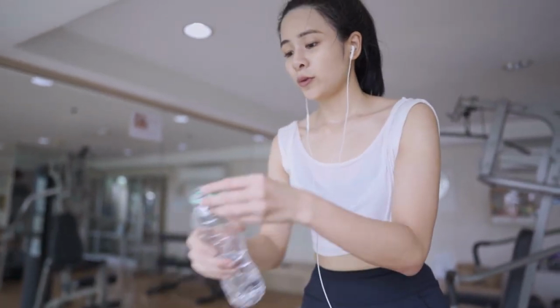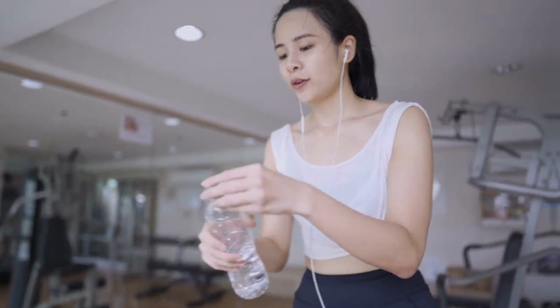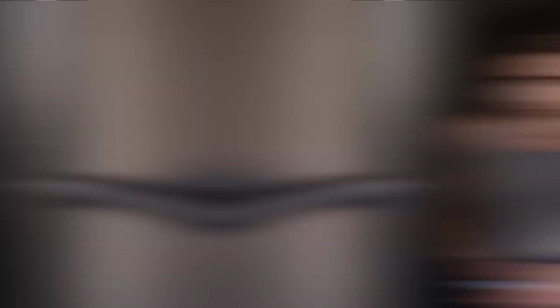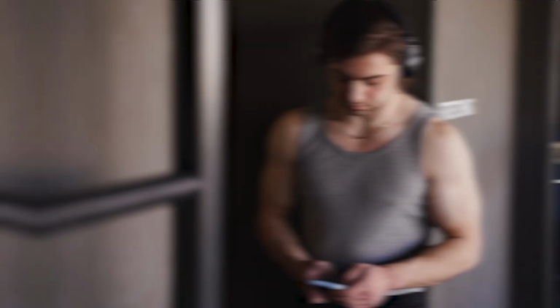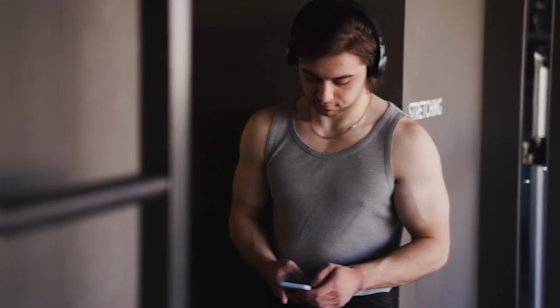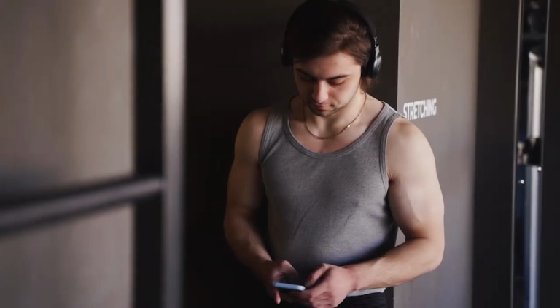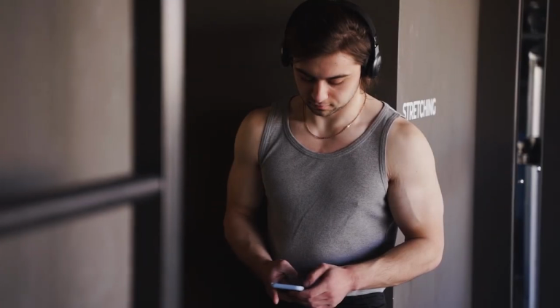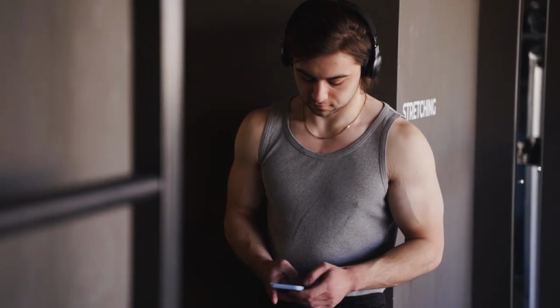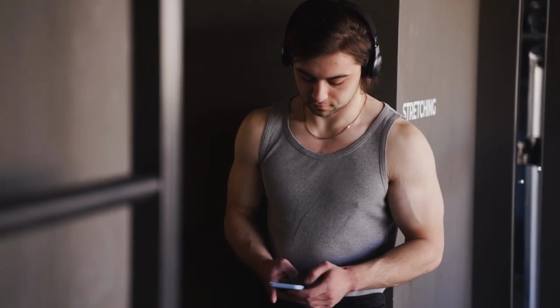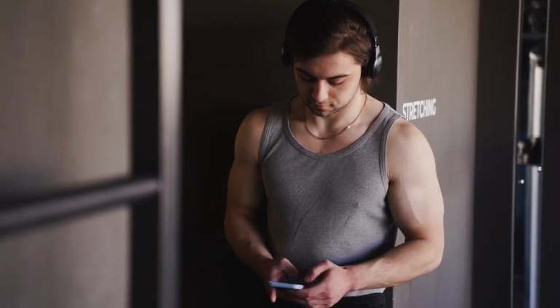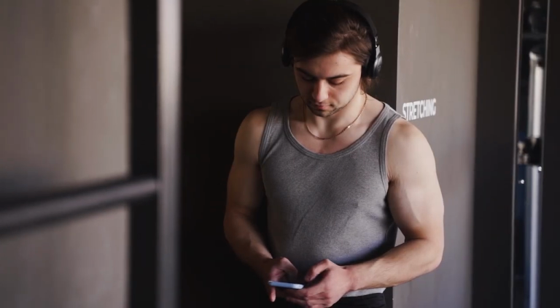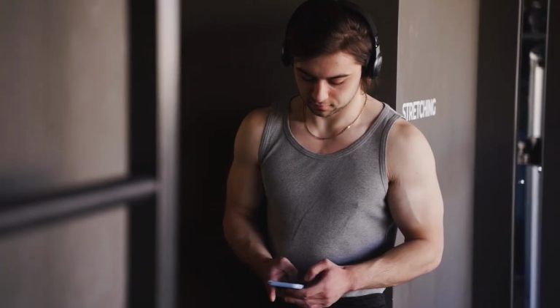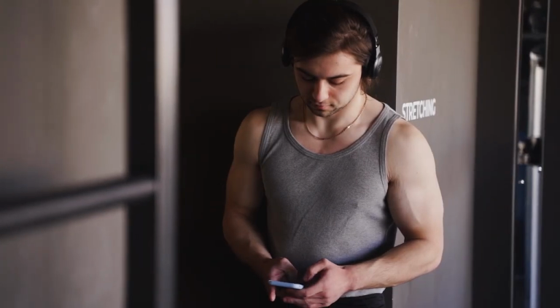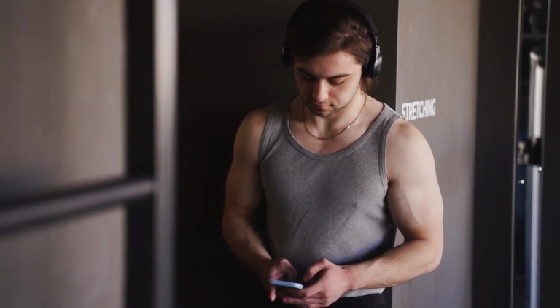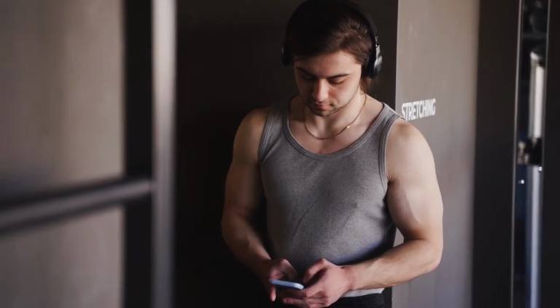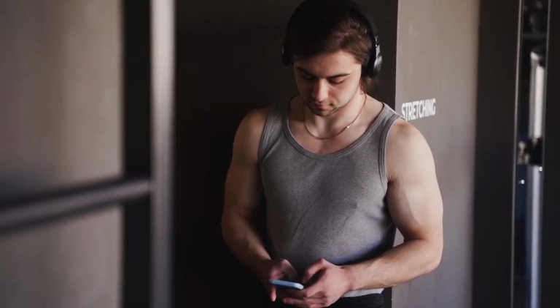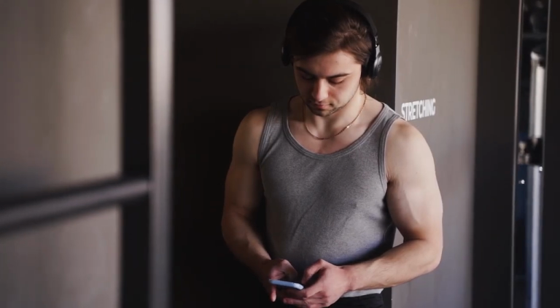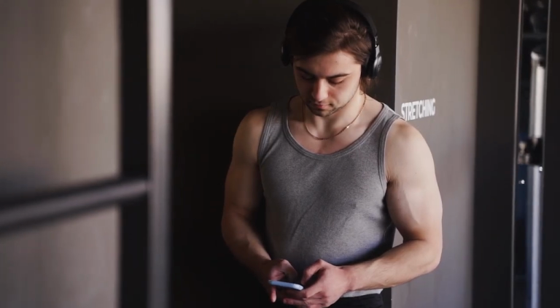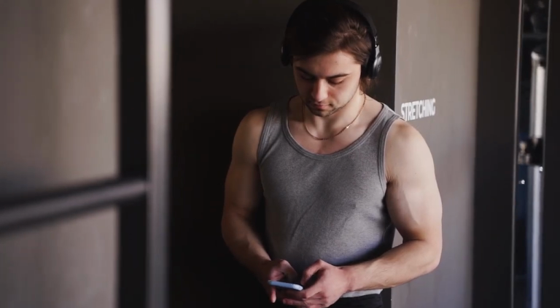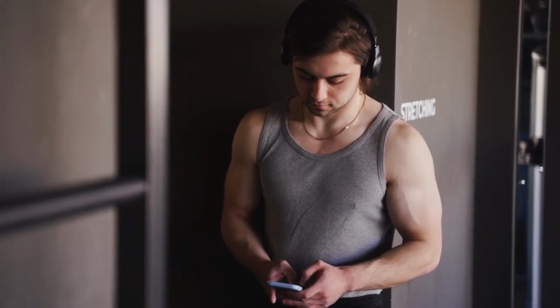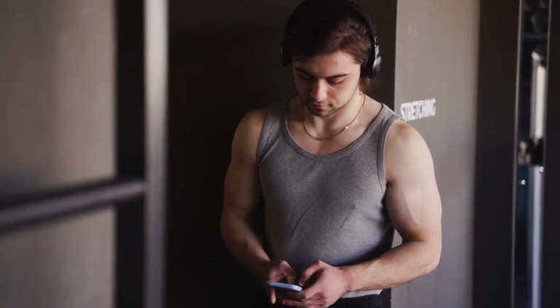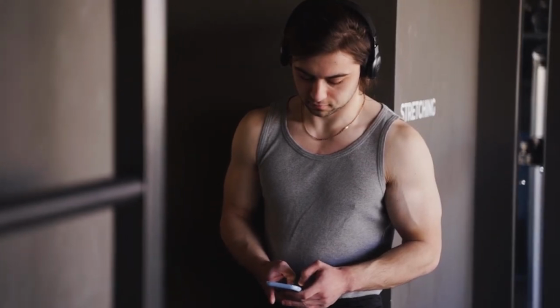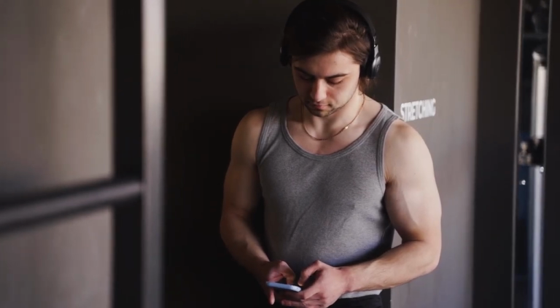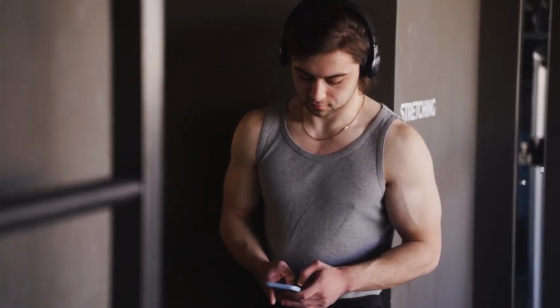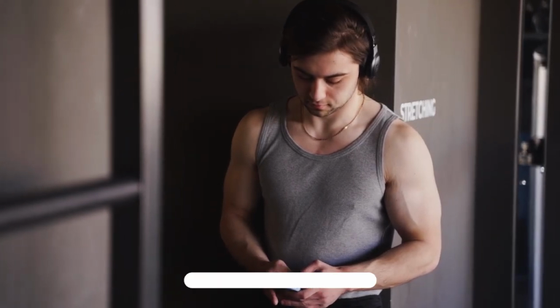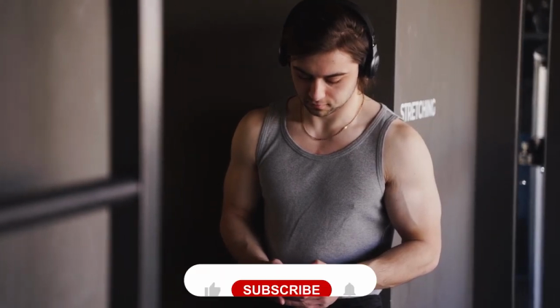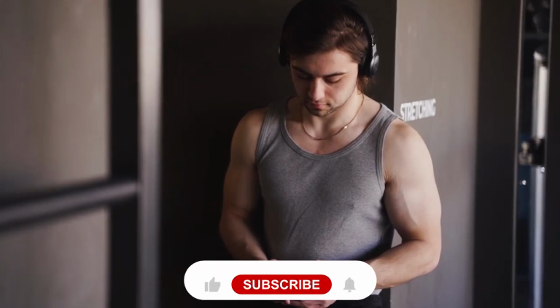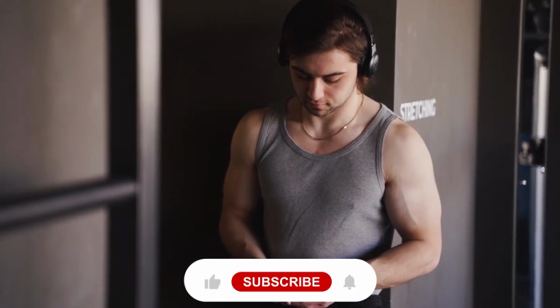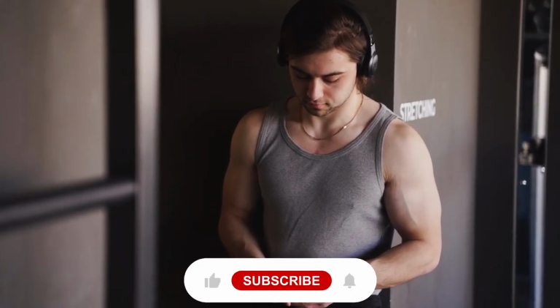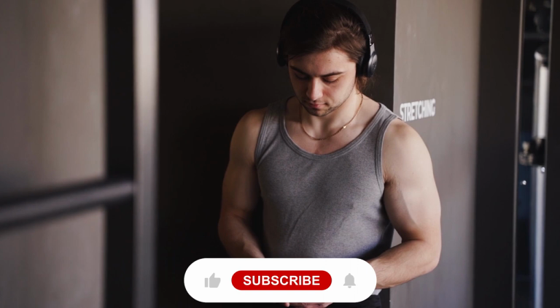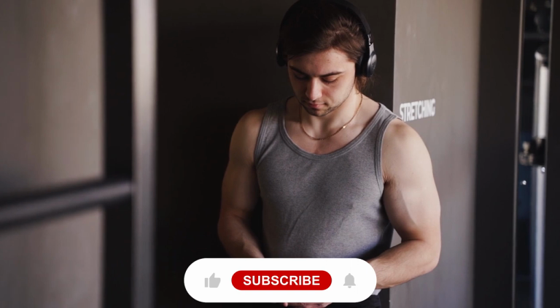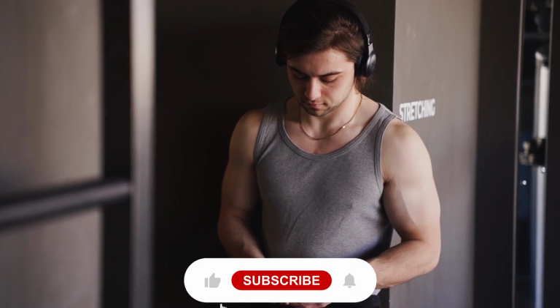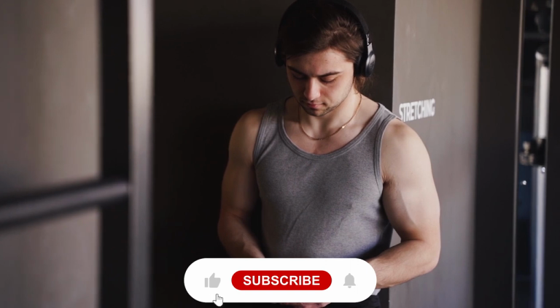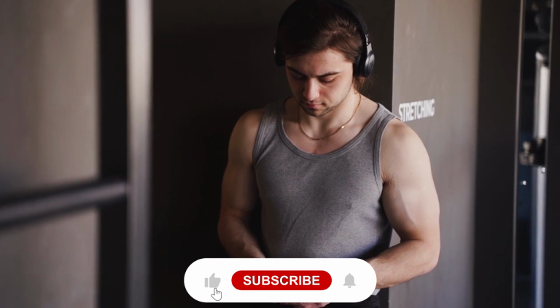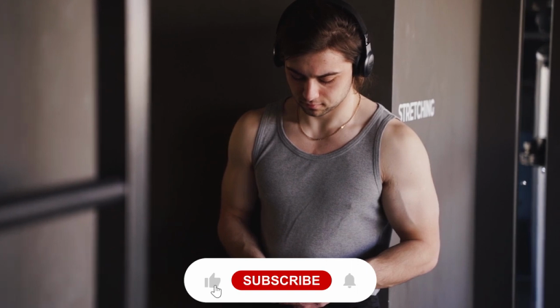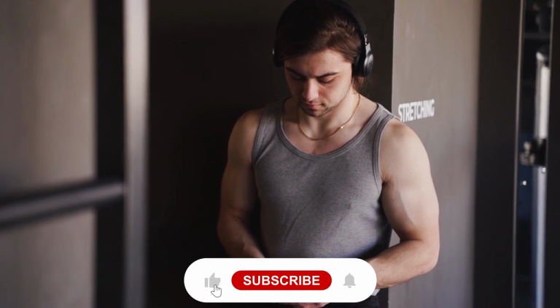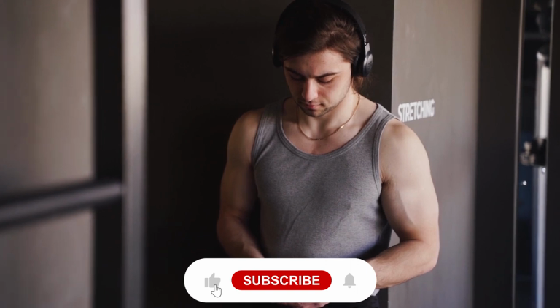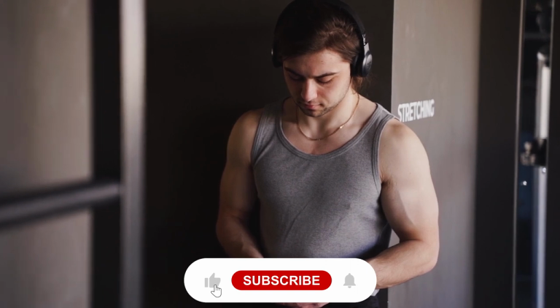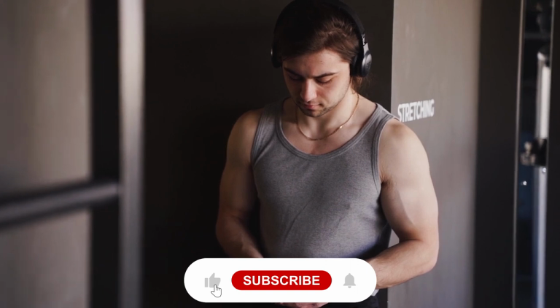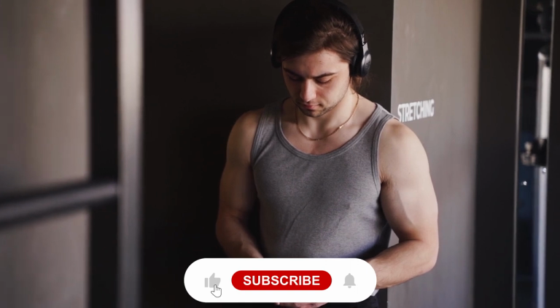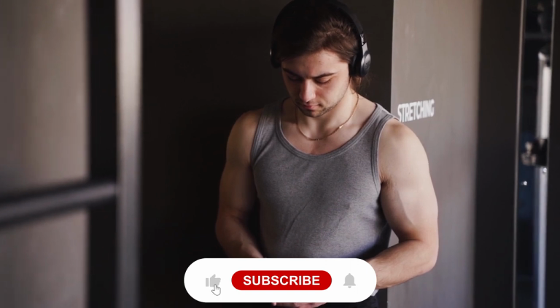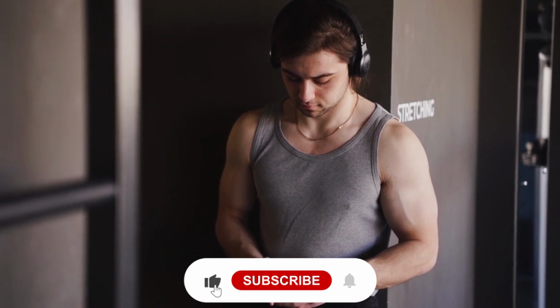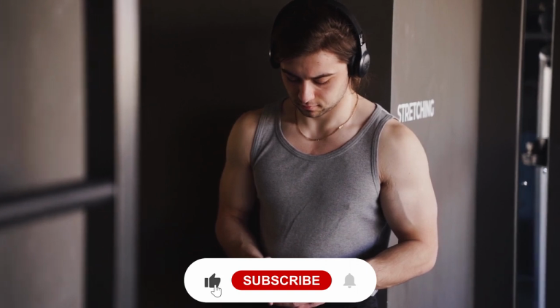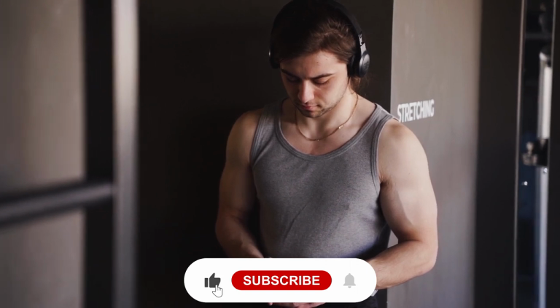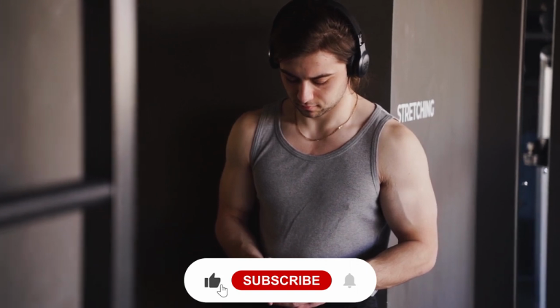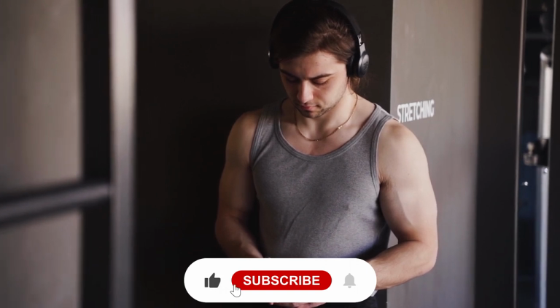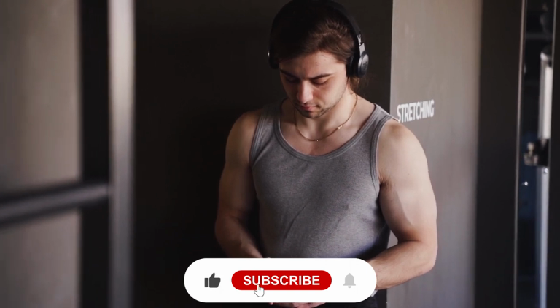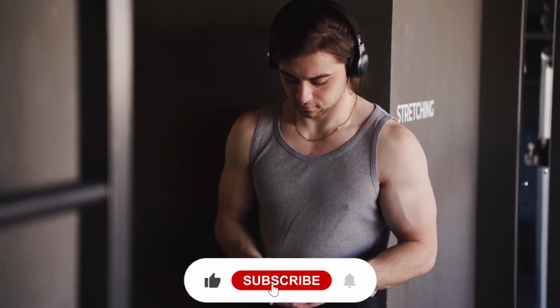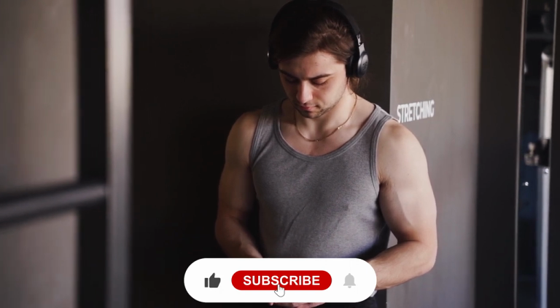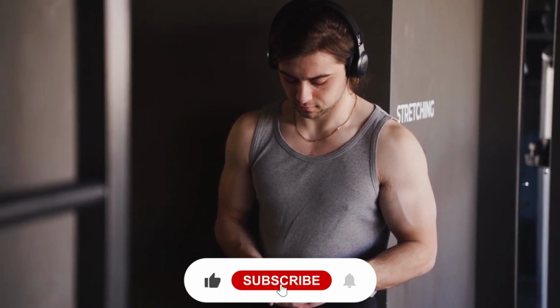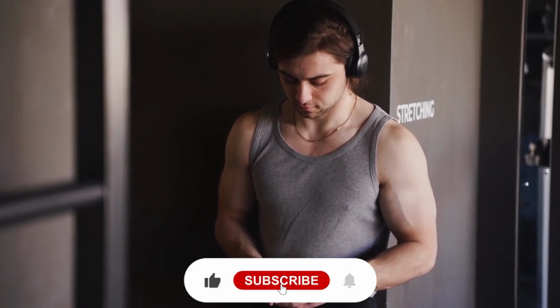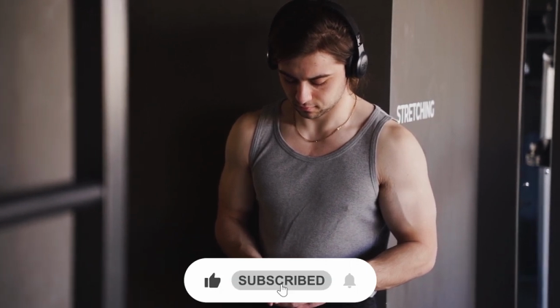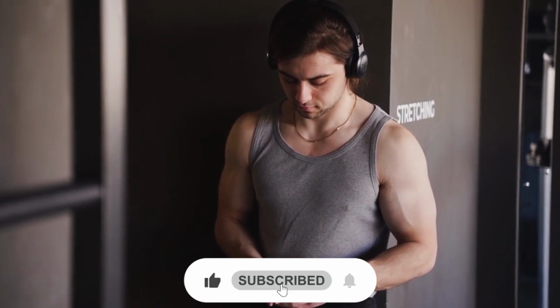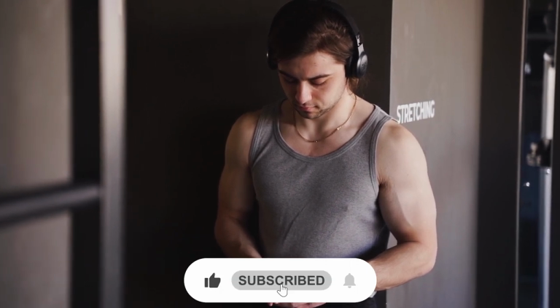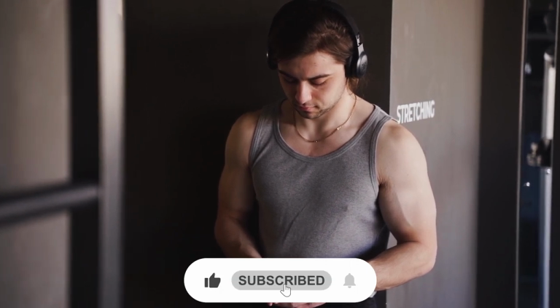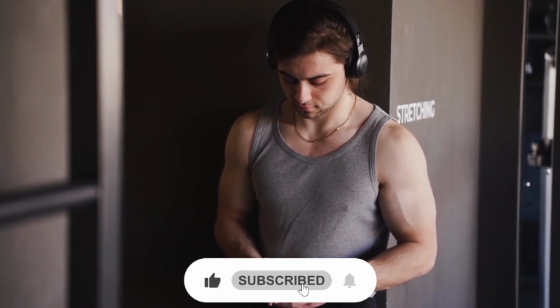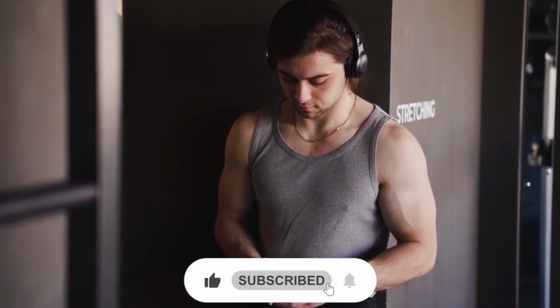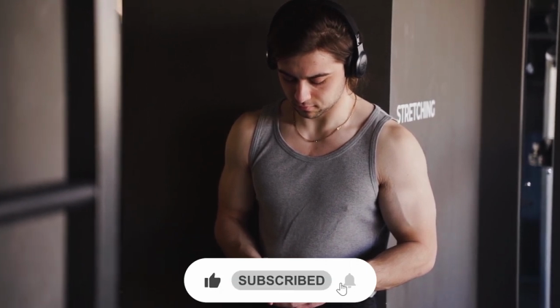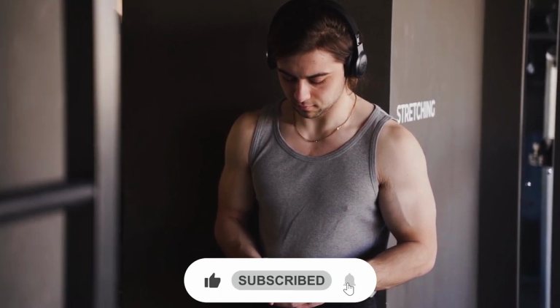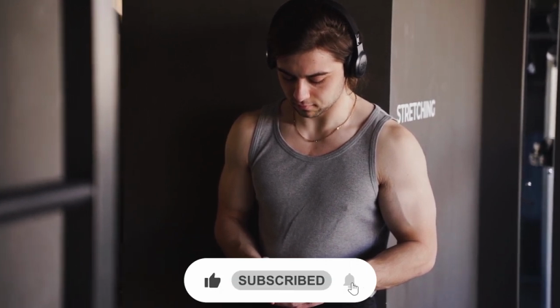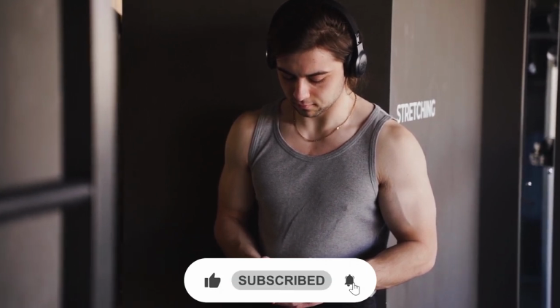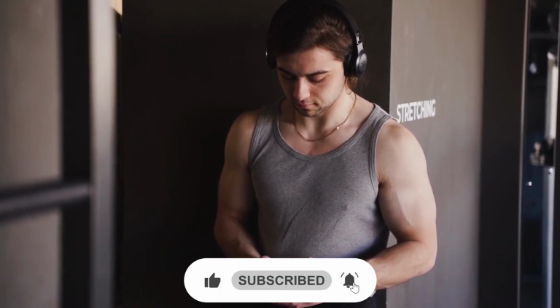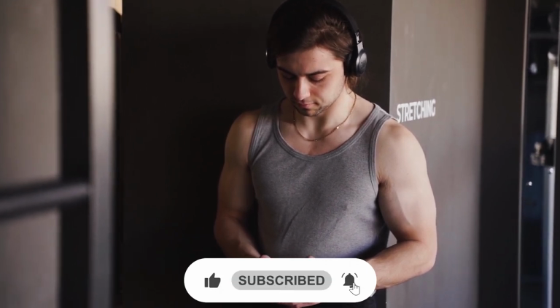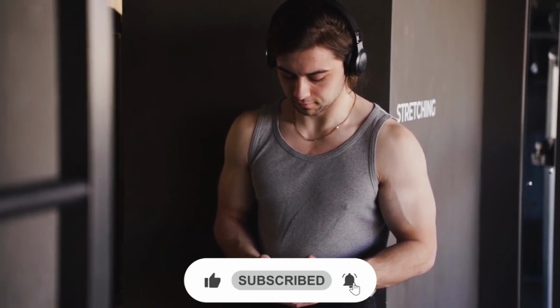Hope you liked the video. Let us know your opinion in the comment section below, and do not forget to subscribe to our YouTube channel.